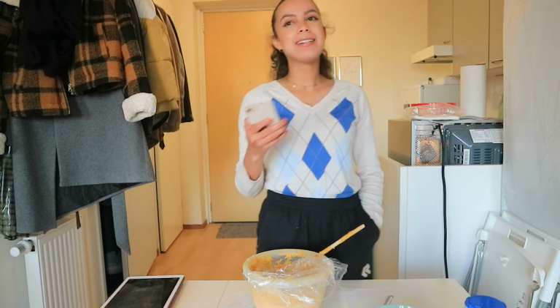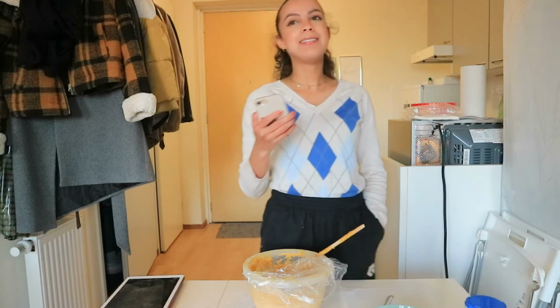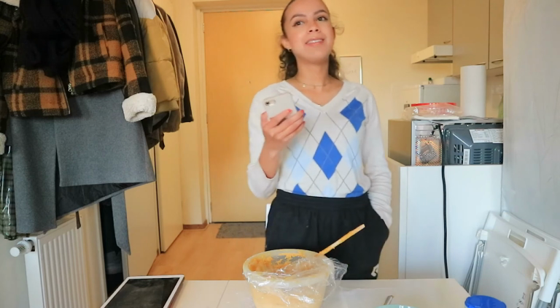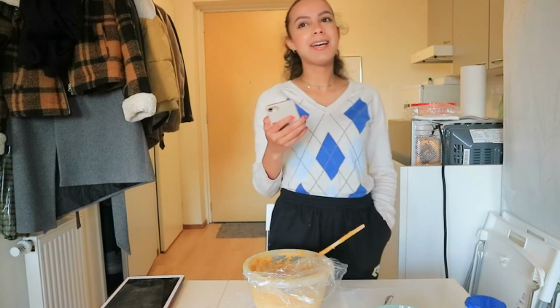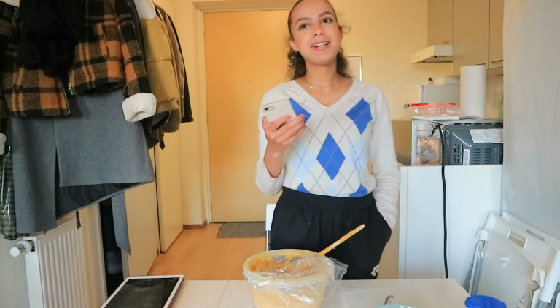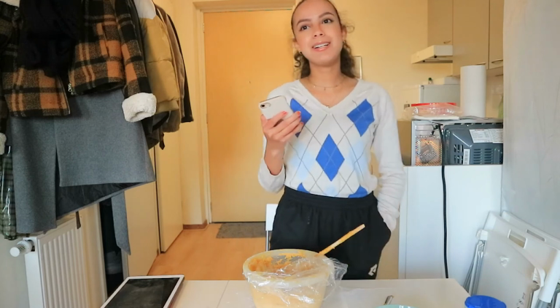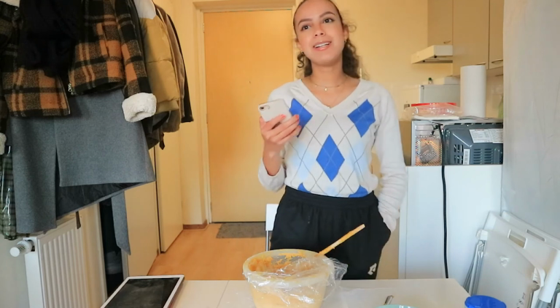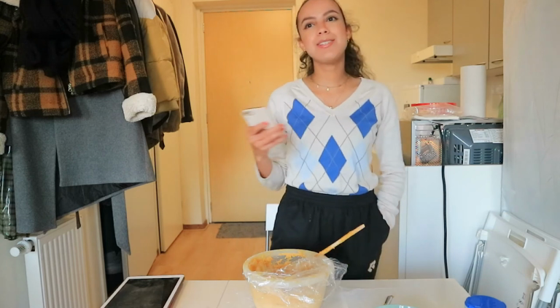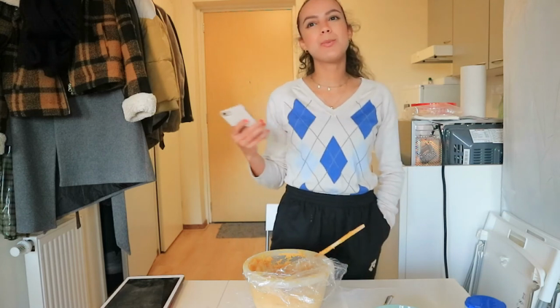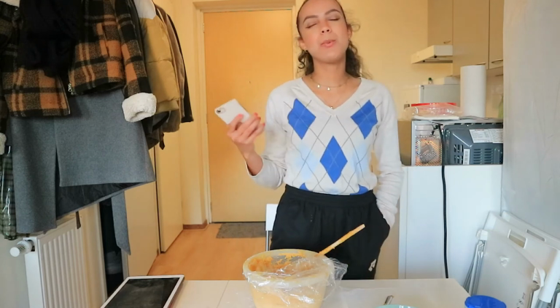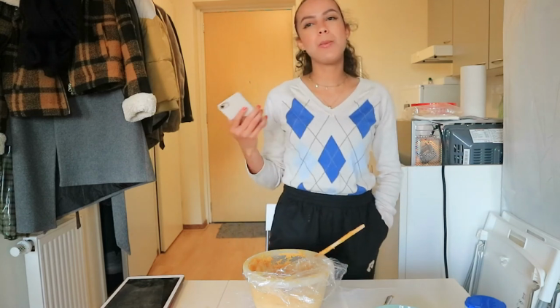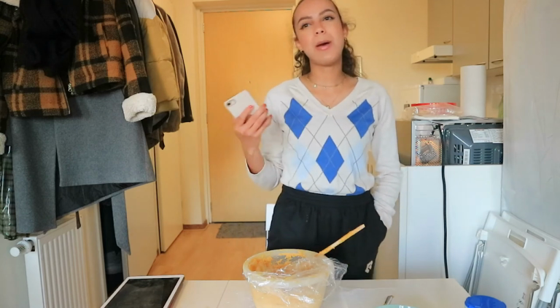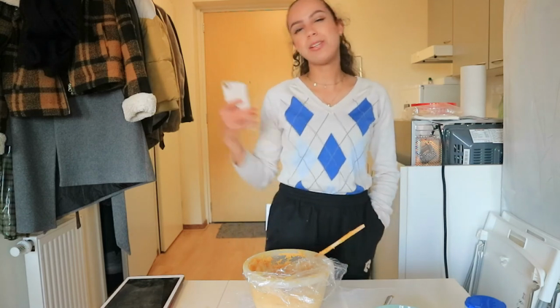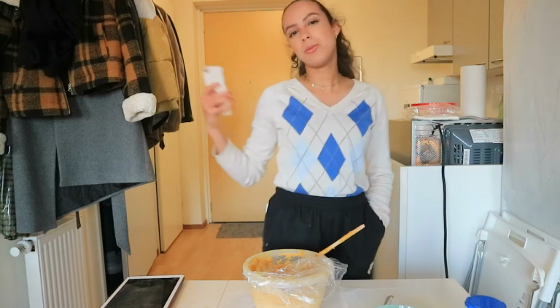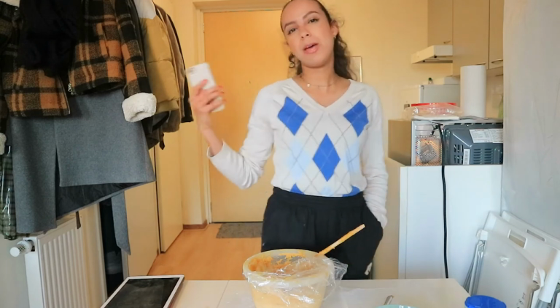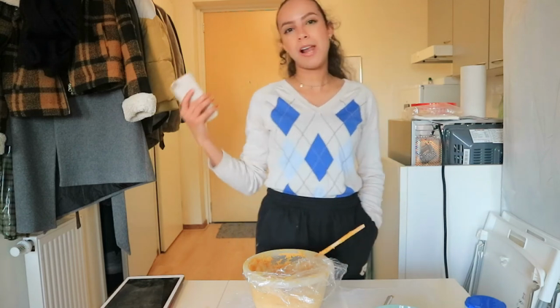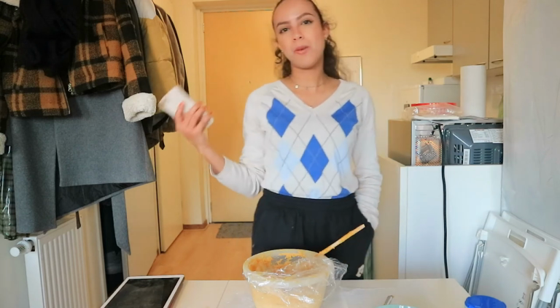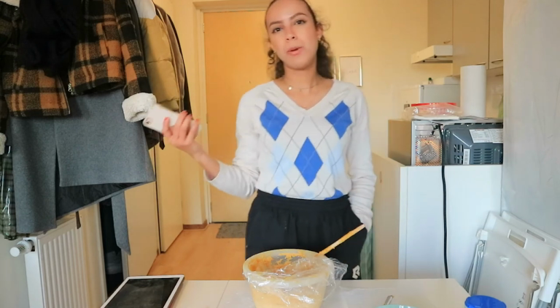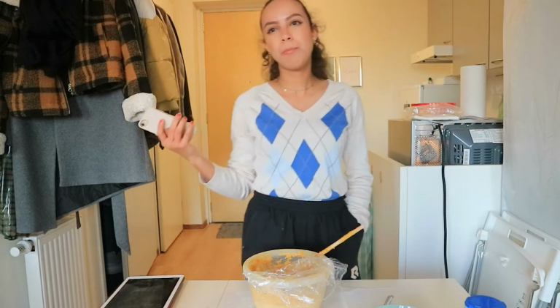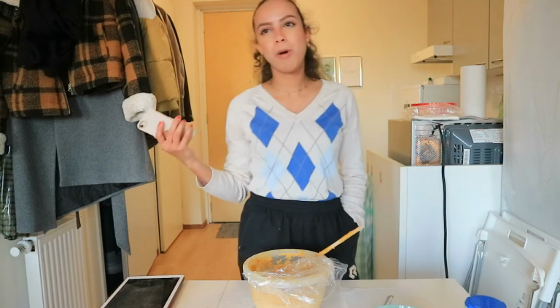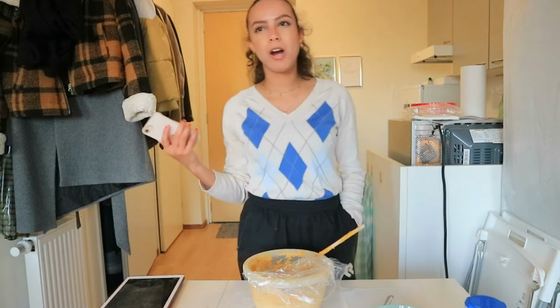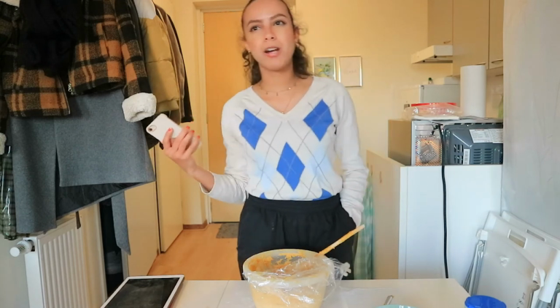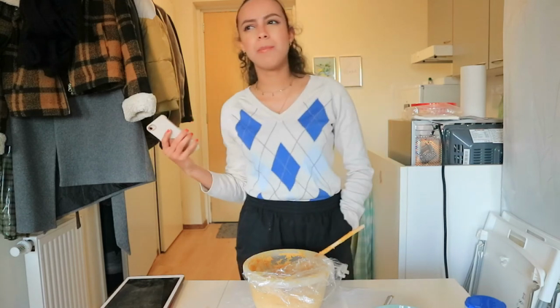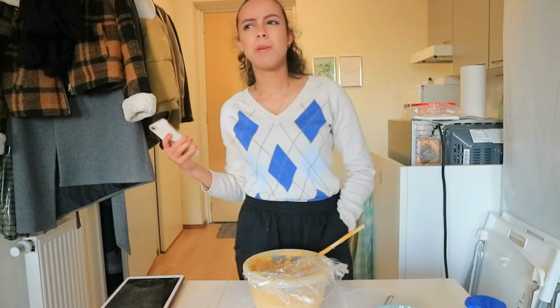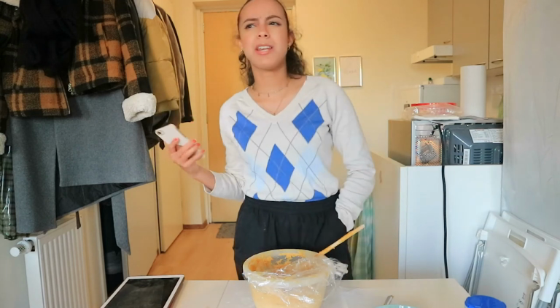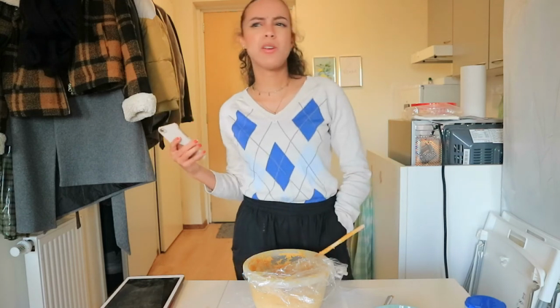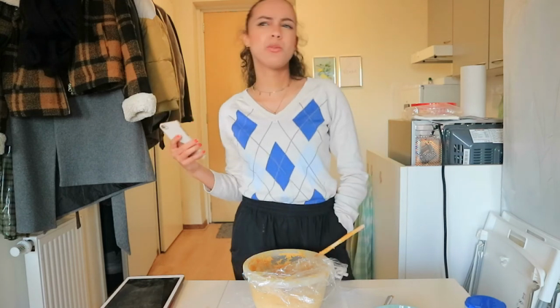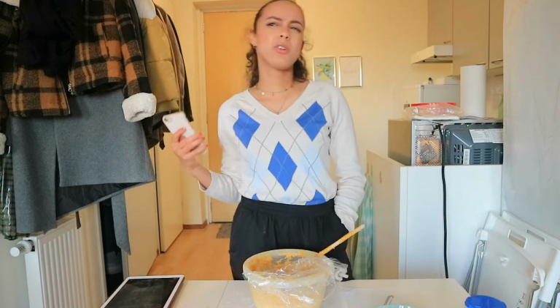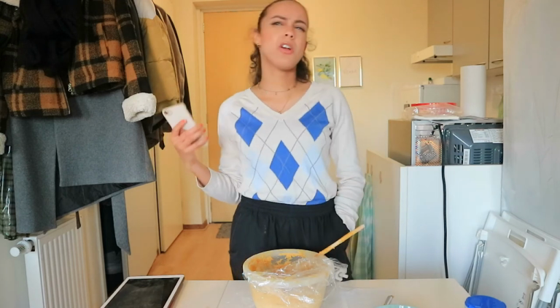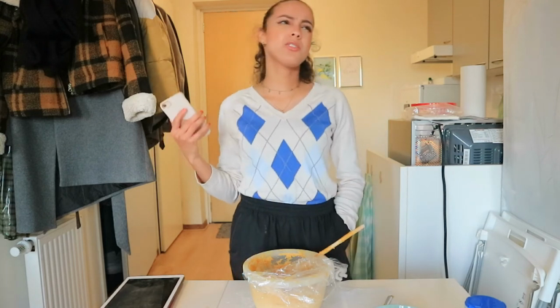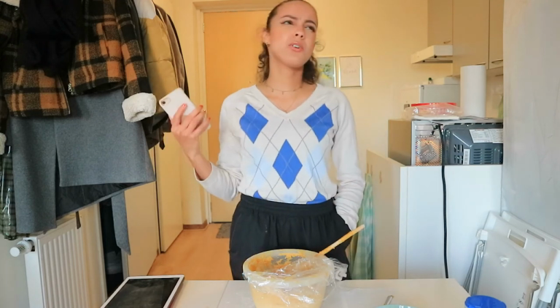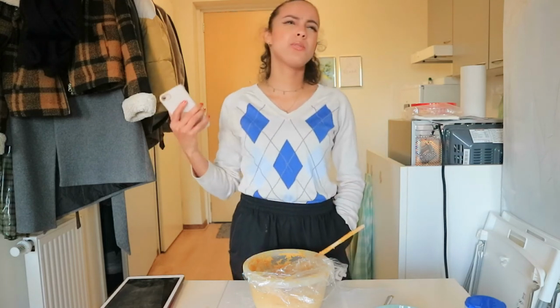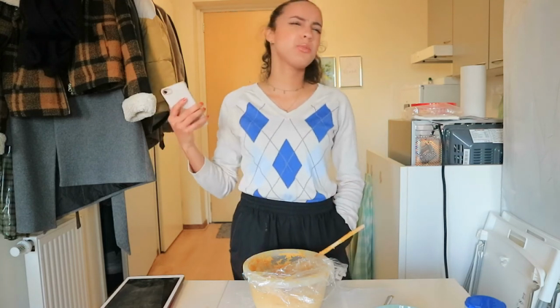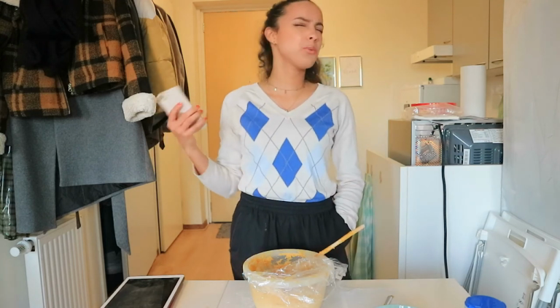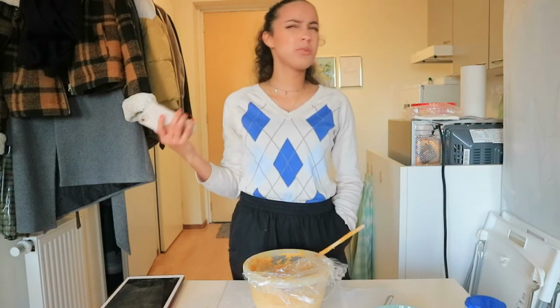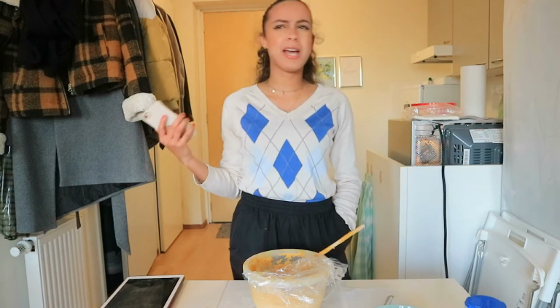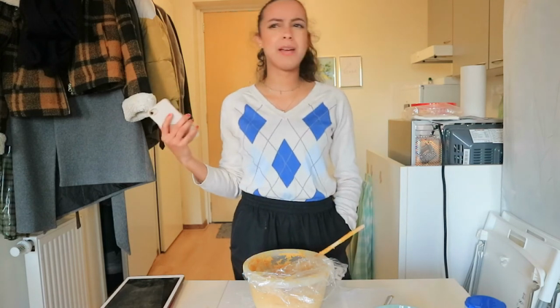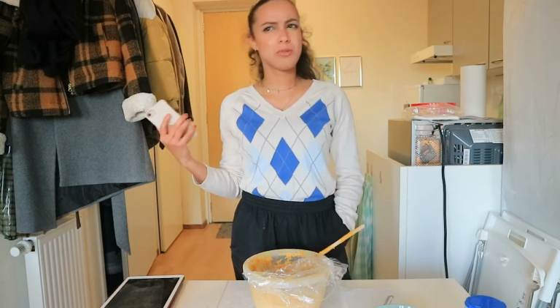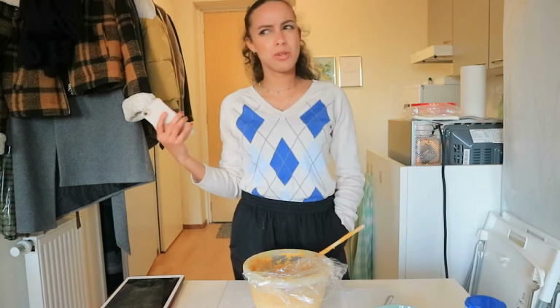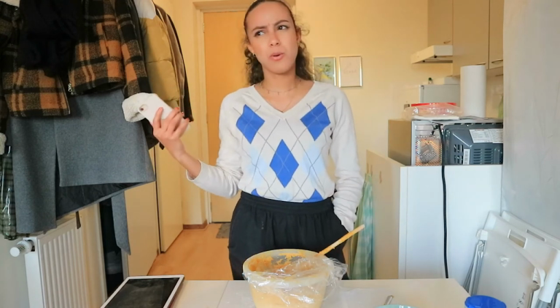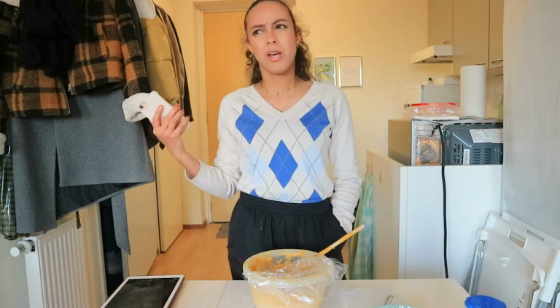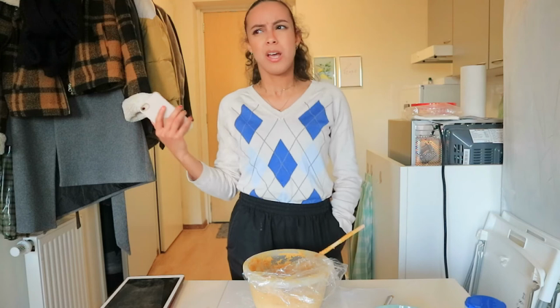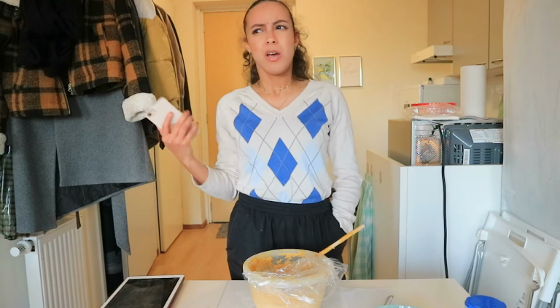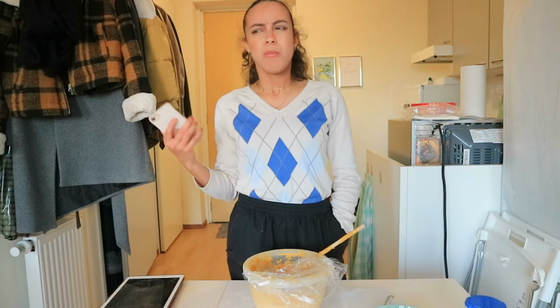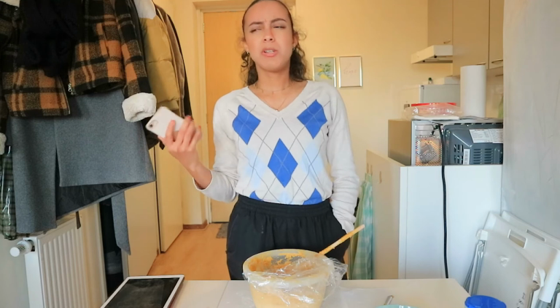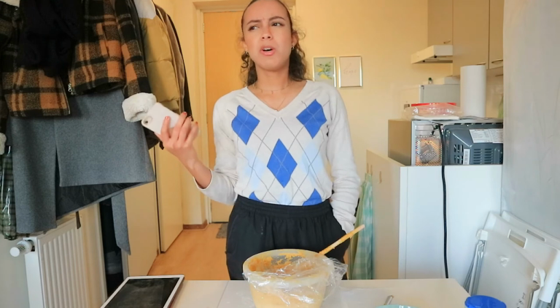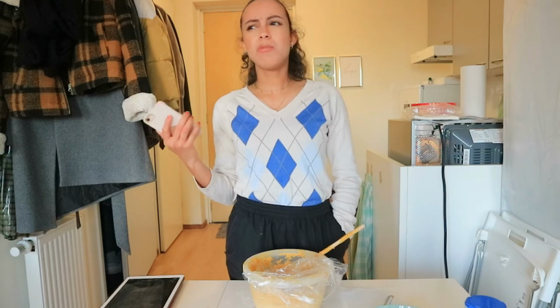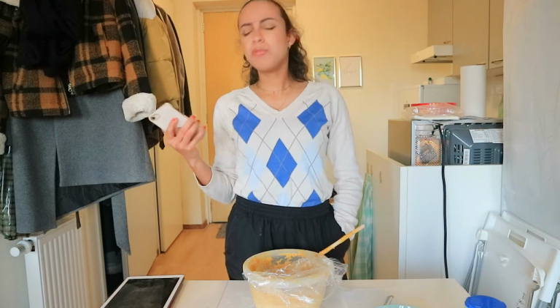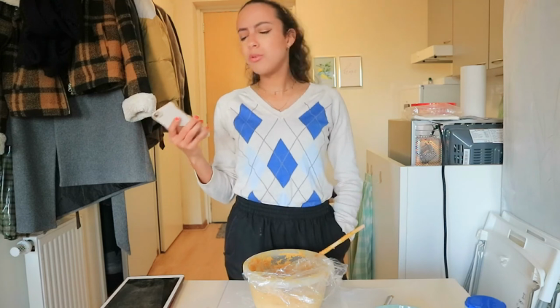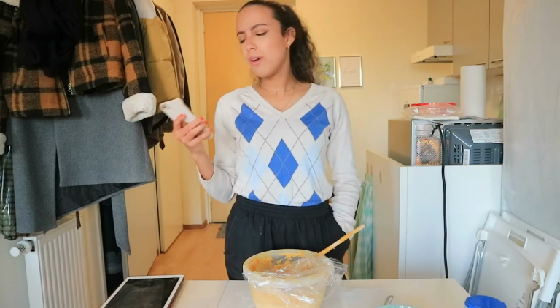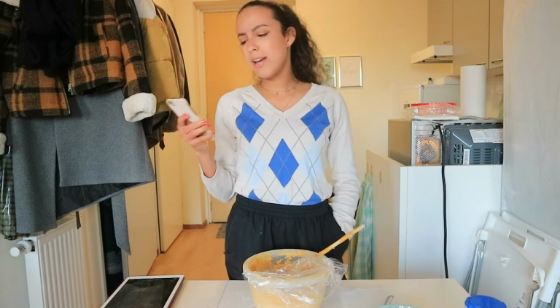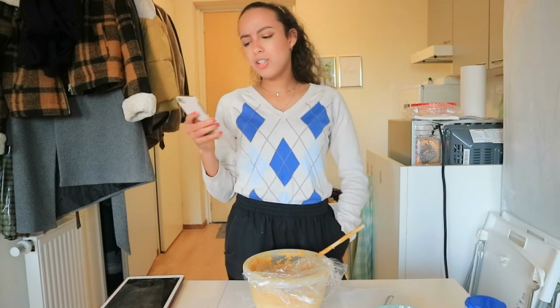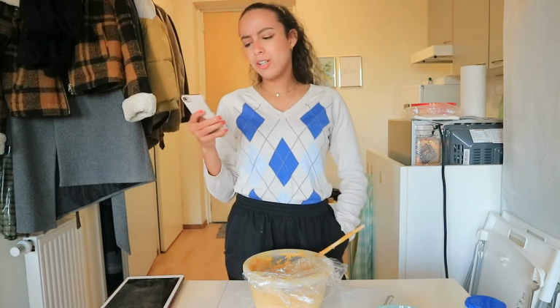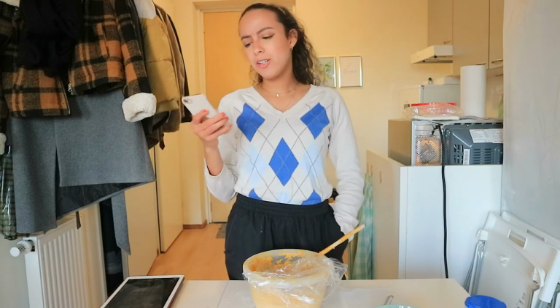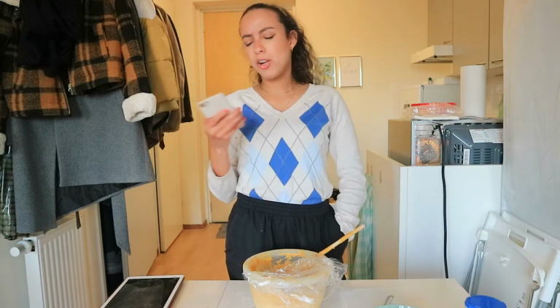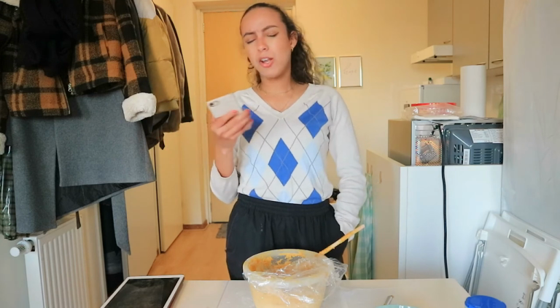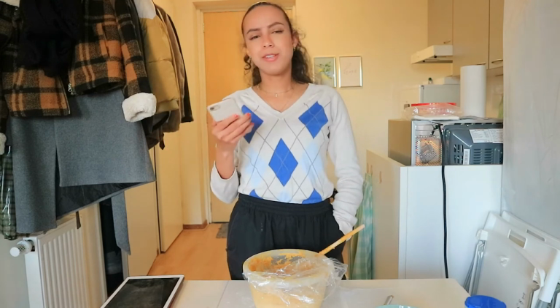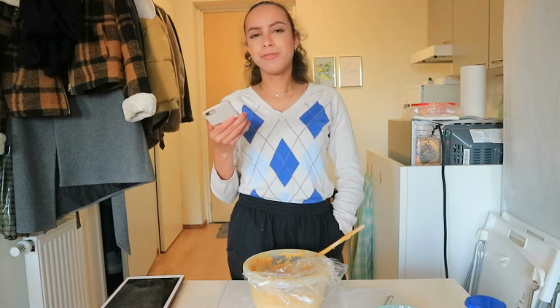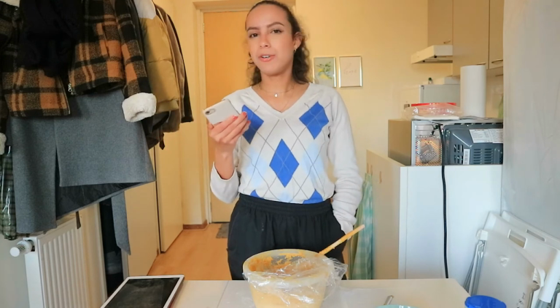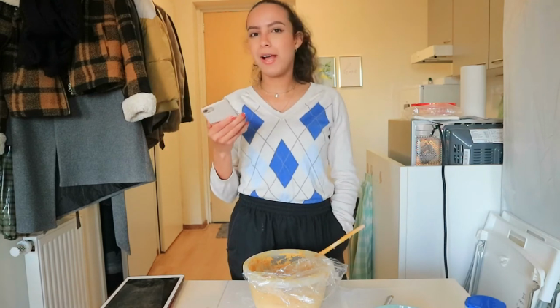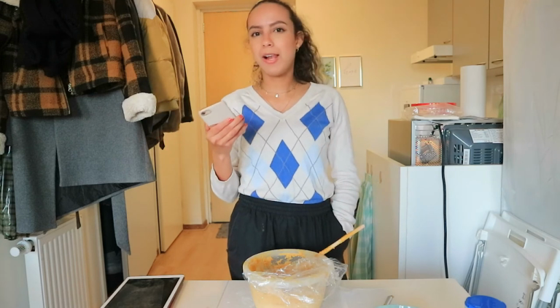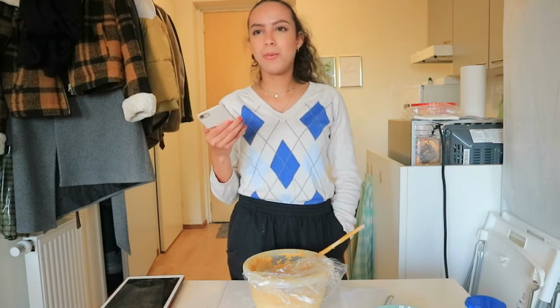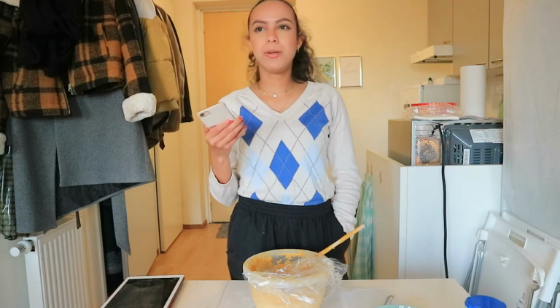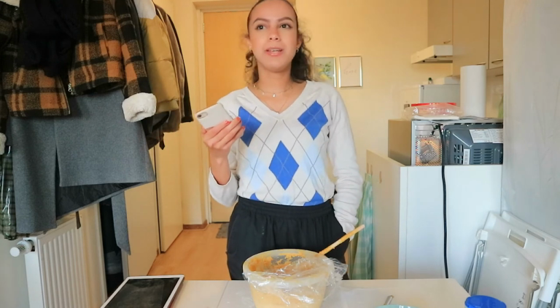For Halloween traditions here in the Netherlands, we went to a Halloween party, but that was also only two times. So we don't actually do a lot for Halloween.